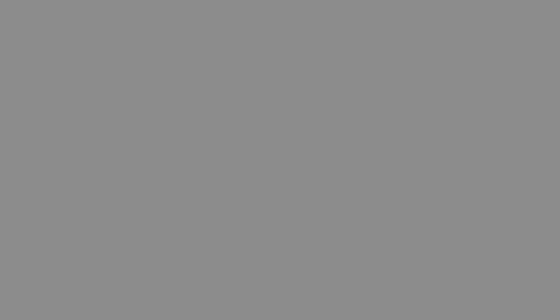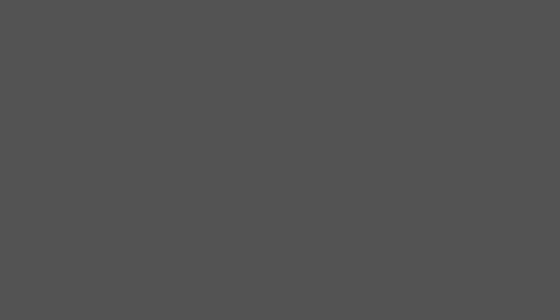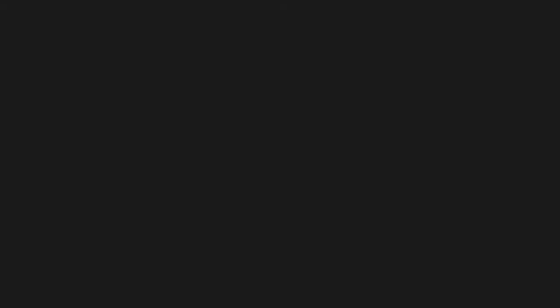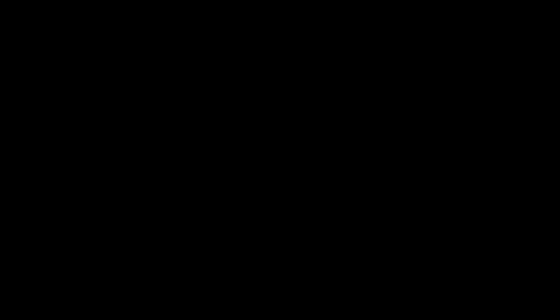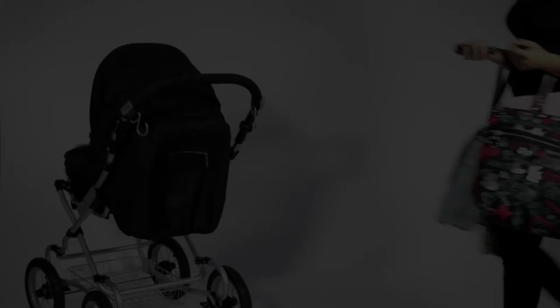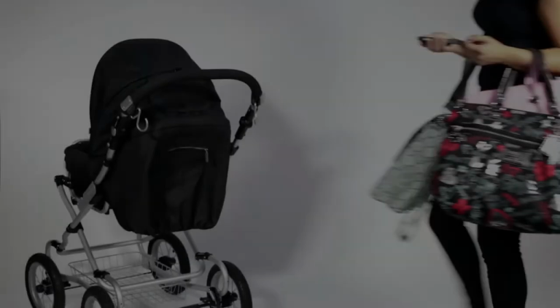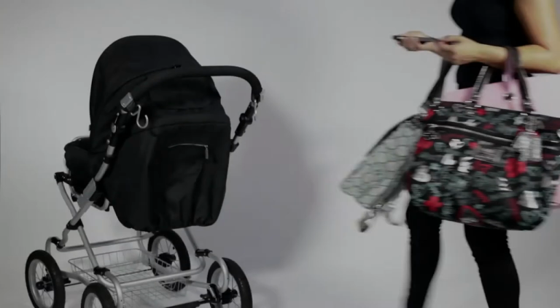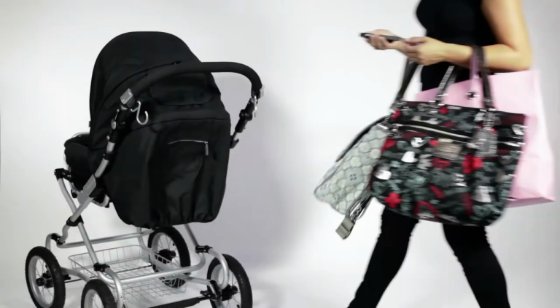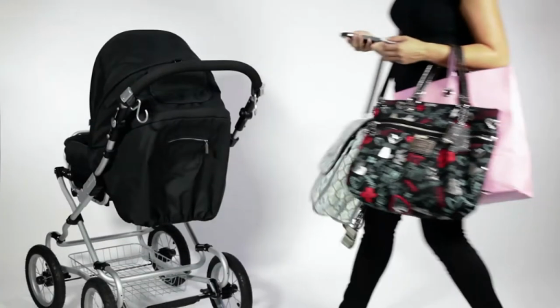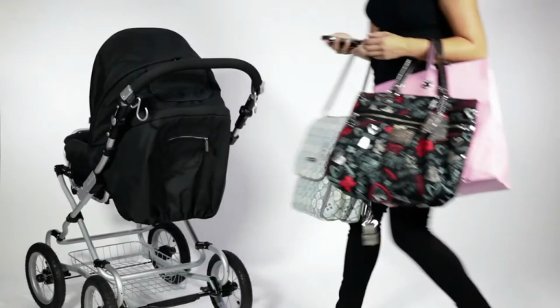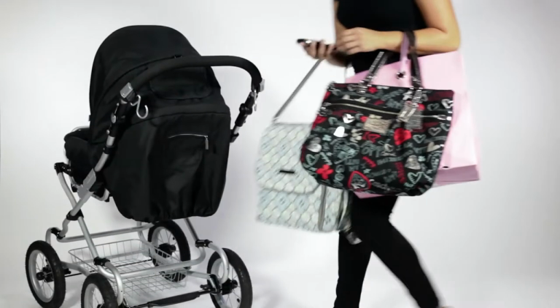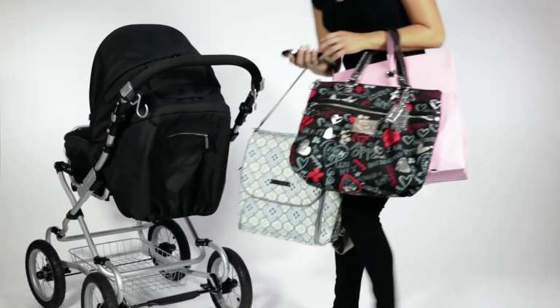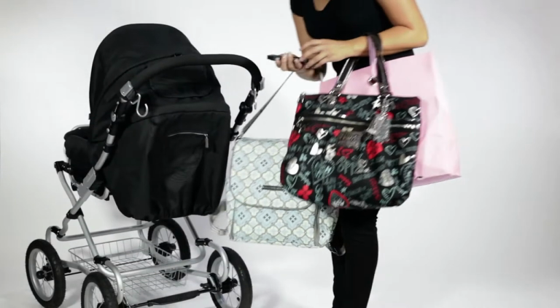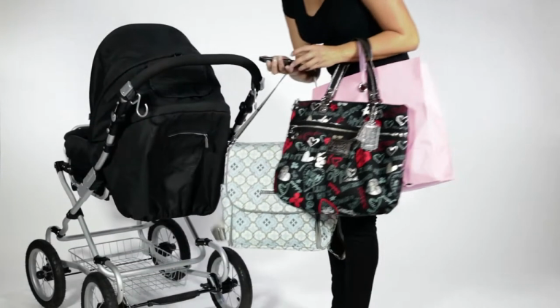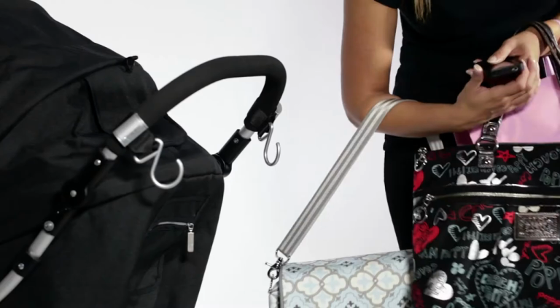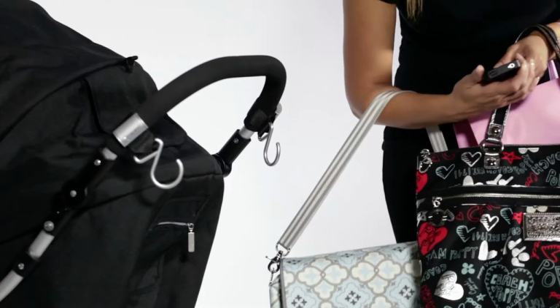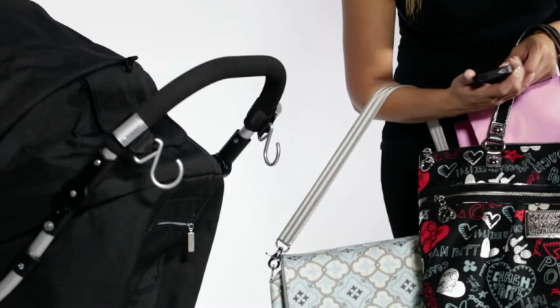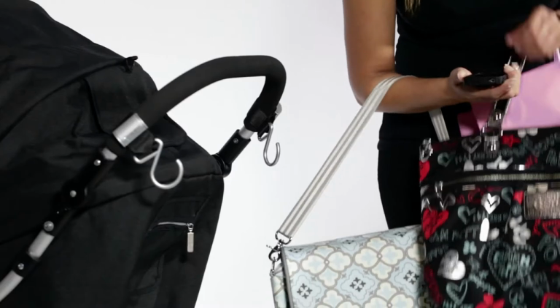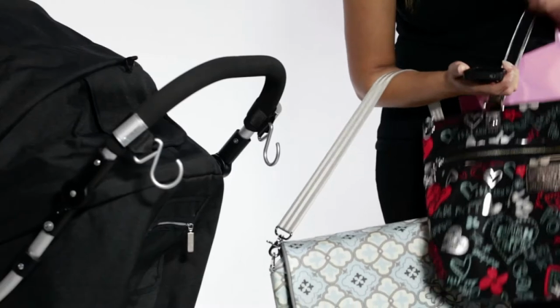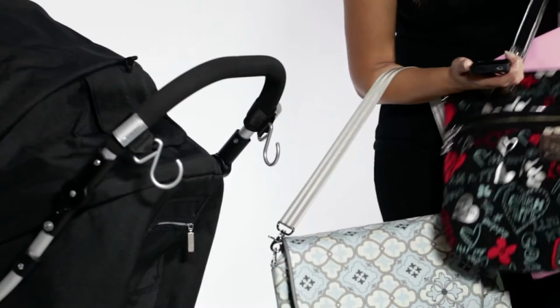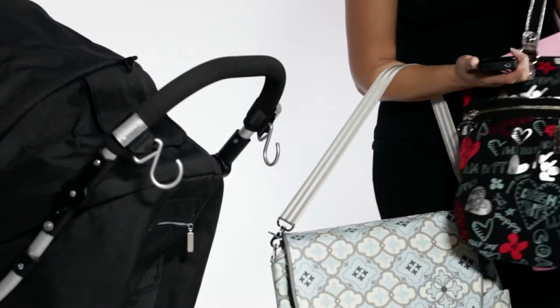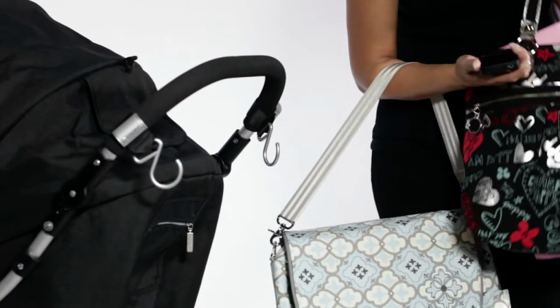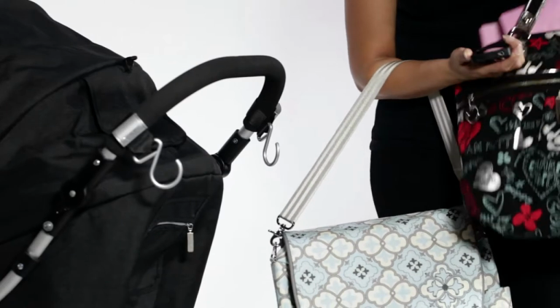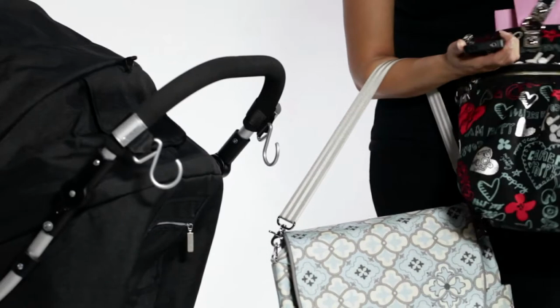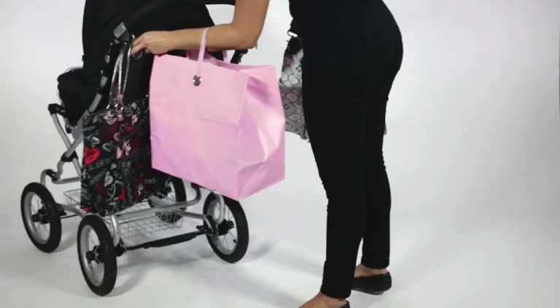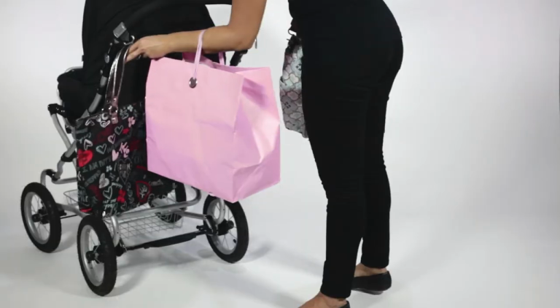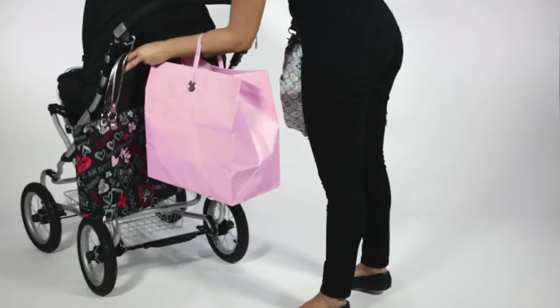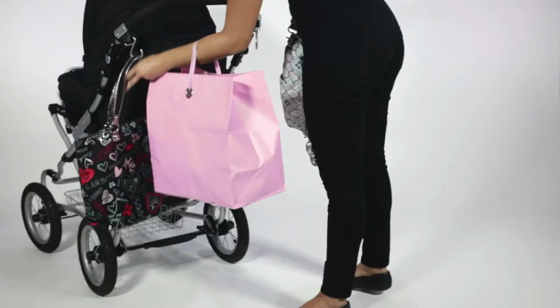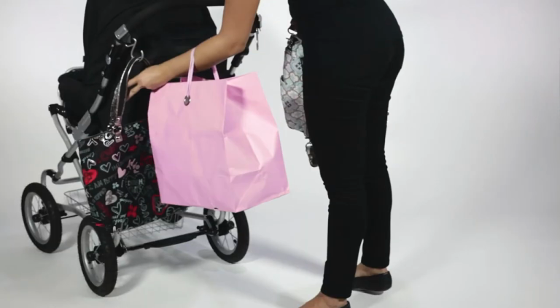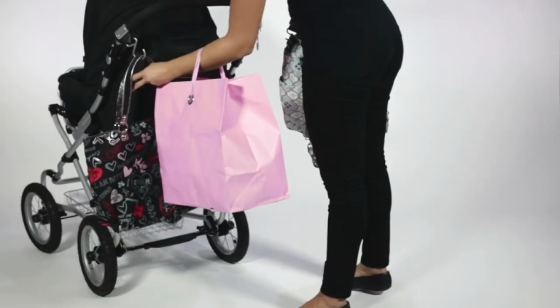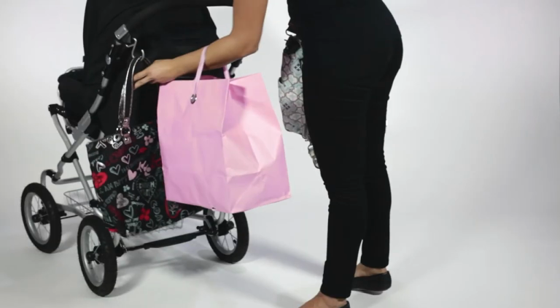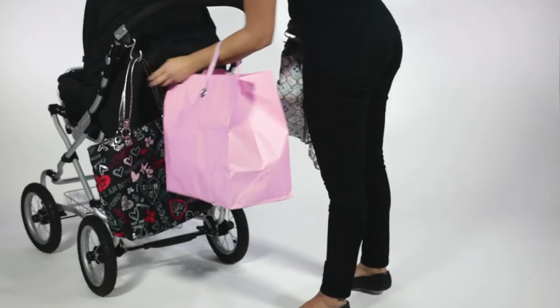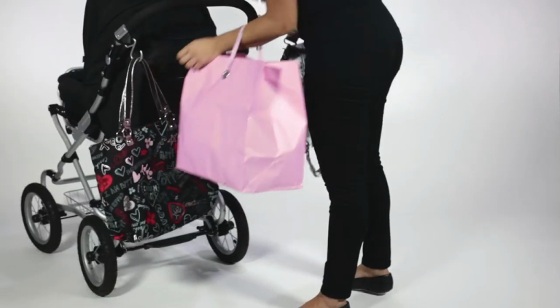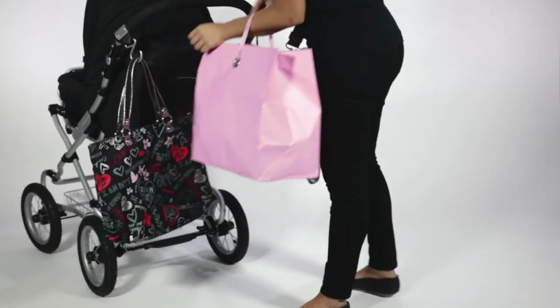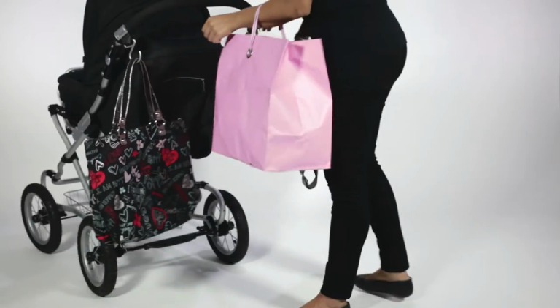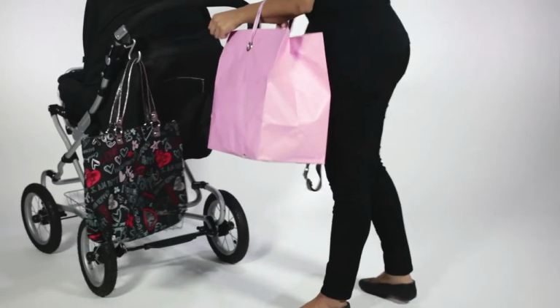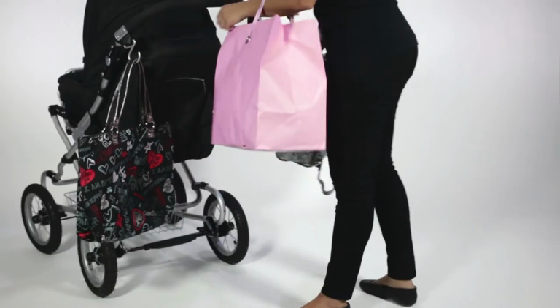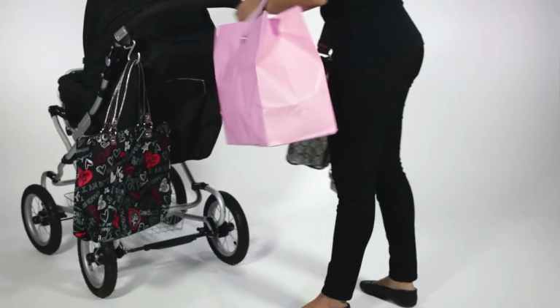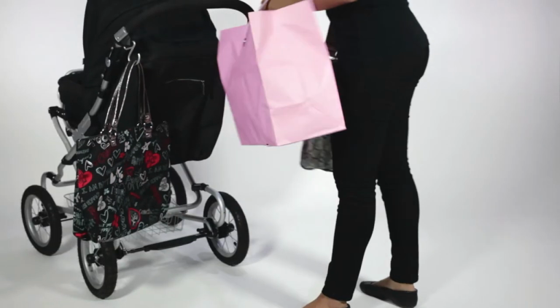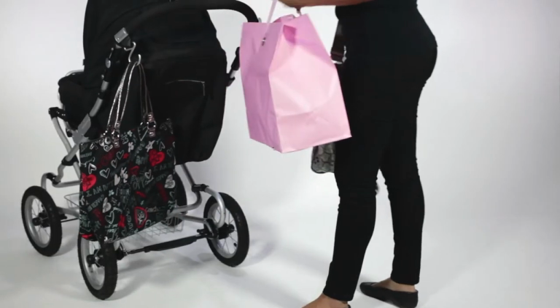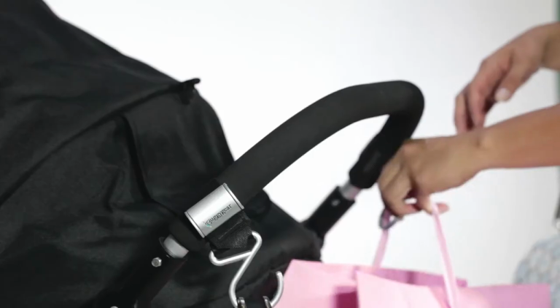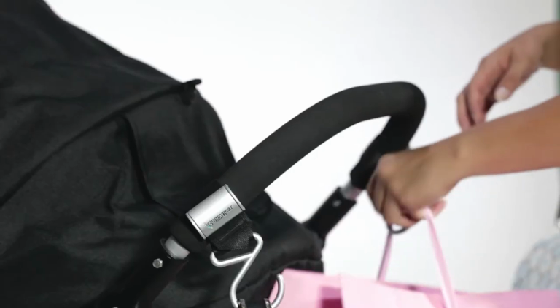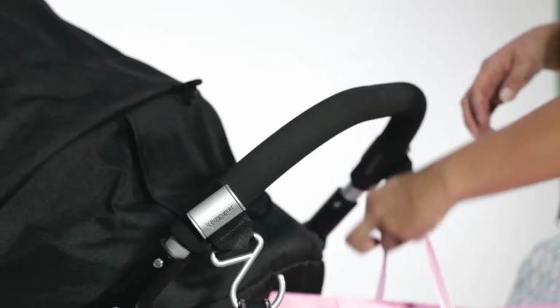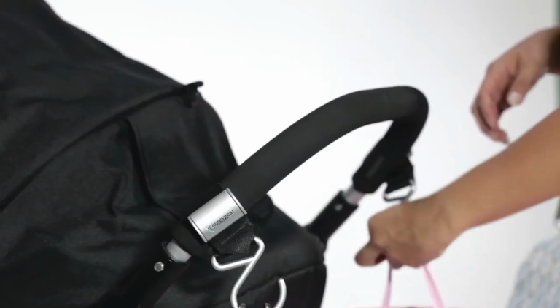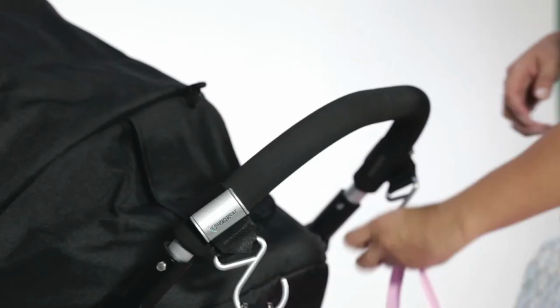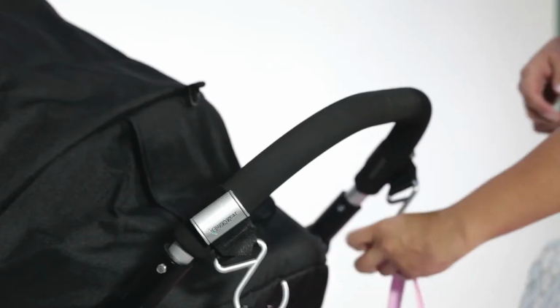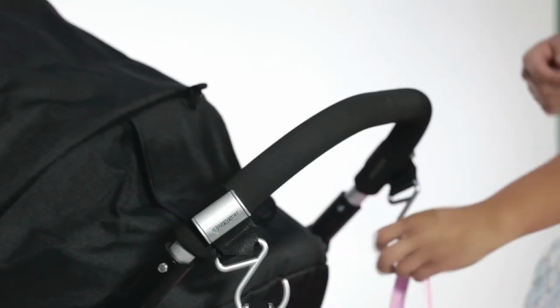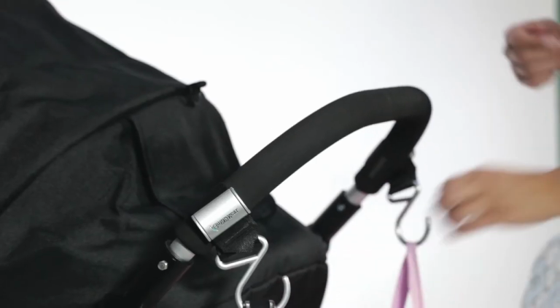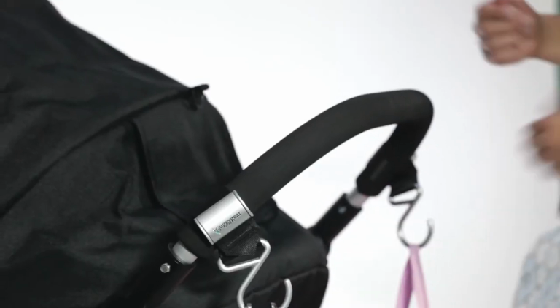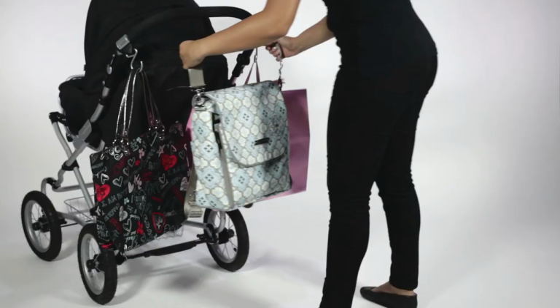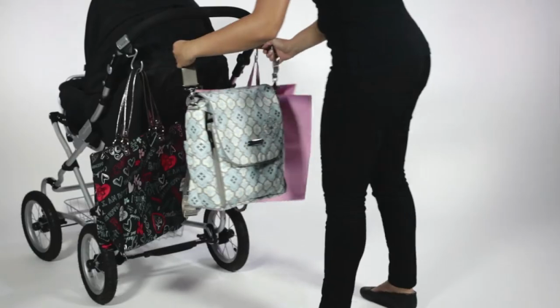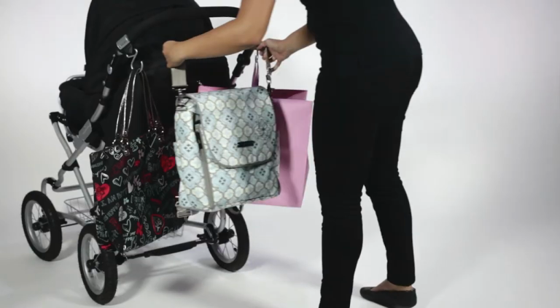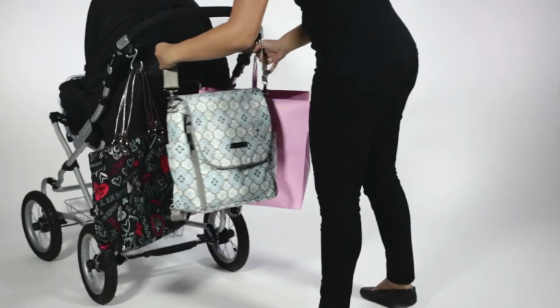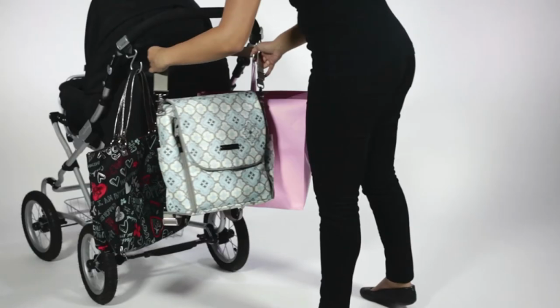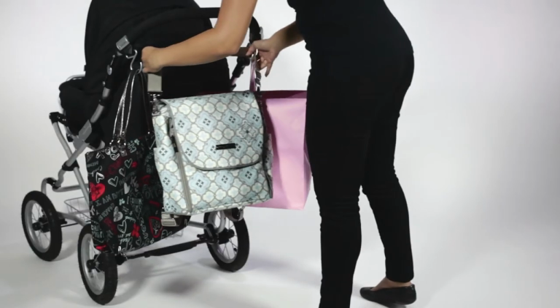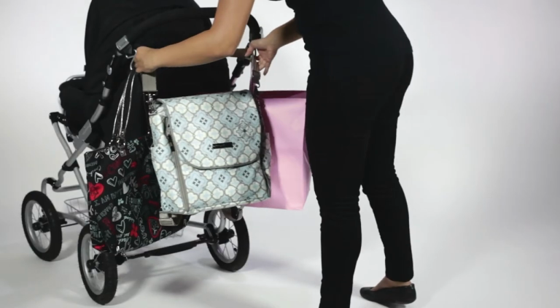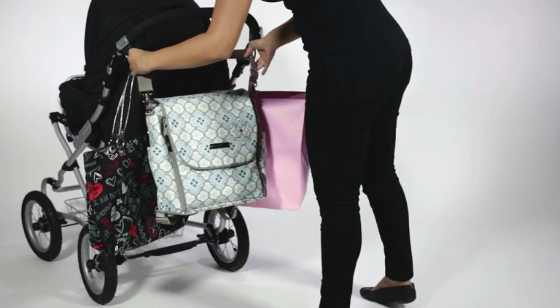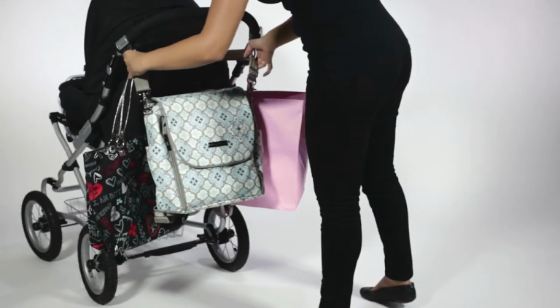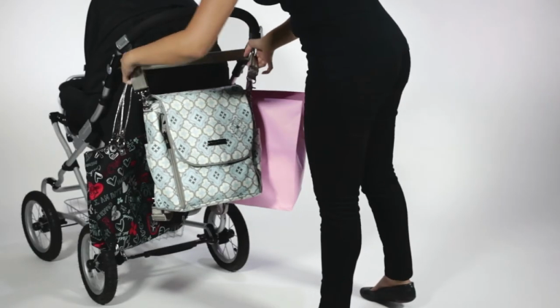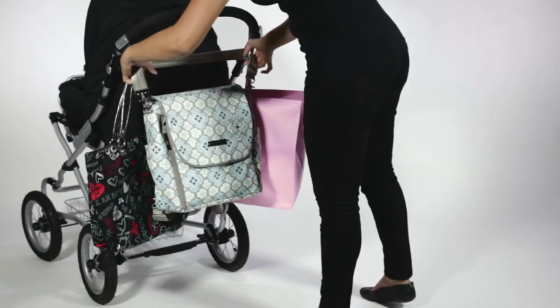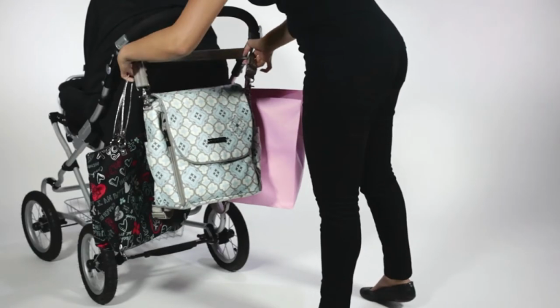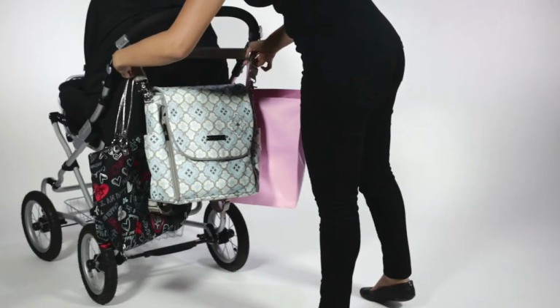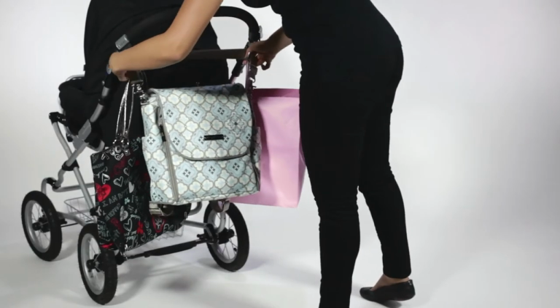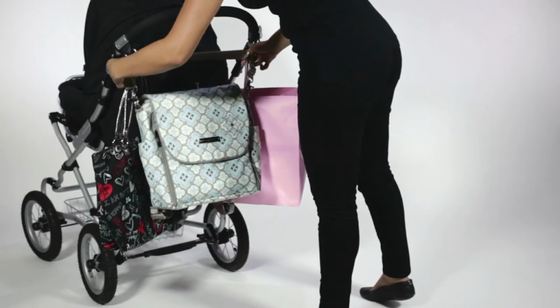Need an extra hand or two? The Boutique Buggy Hooks are perfect for freeing hands of diaper bags, shopping bags, and even purses.